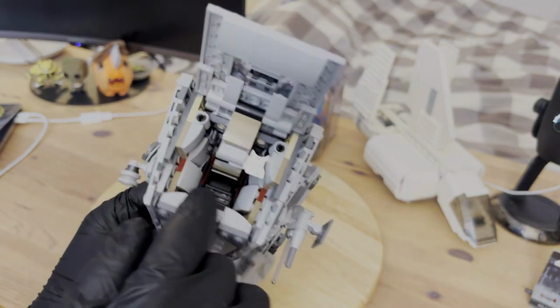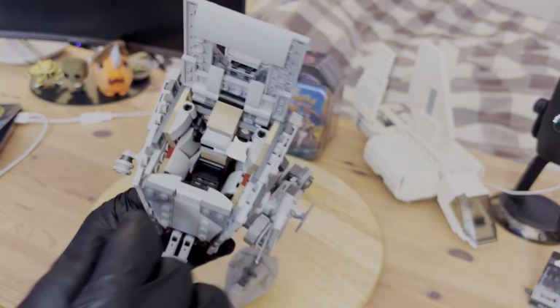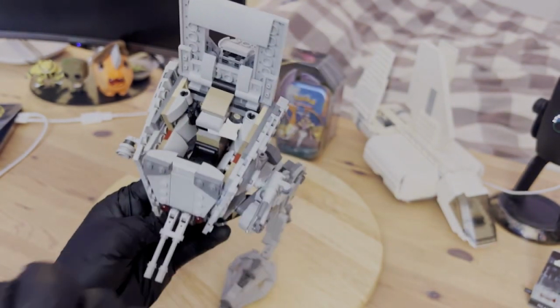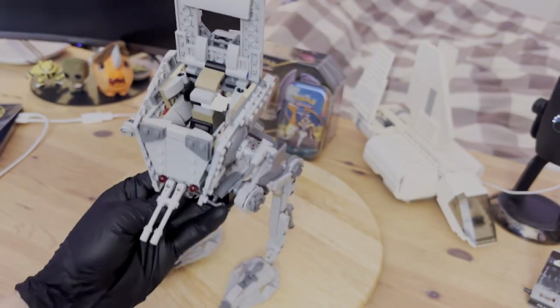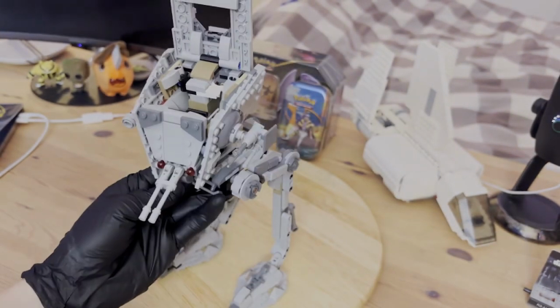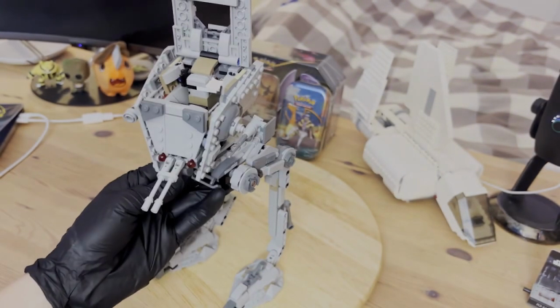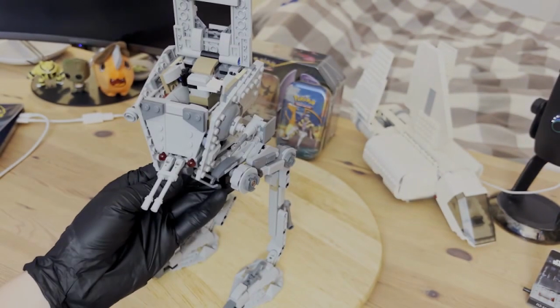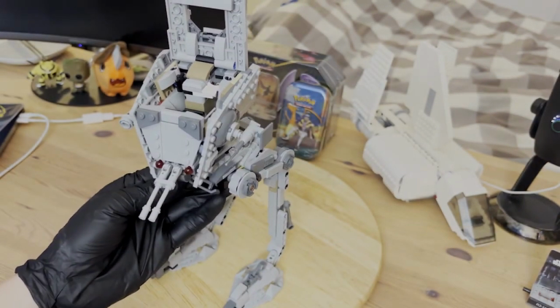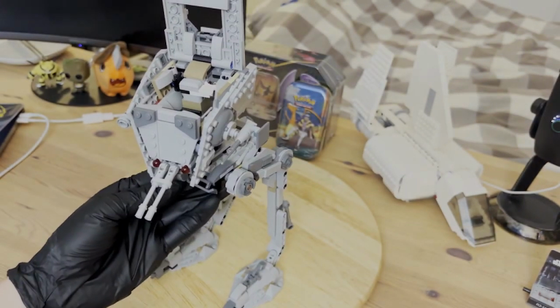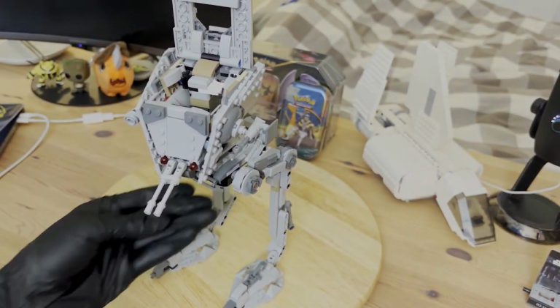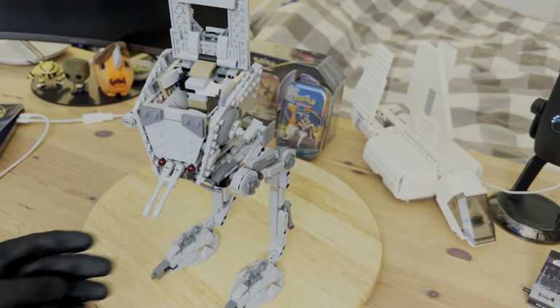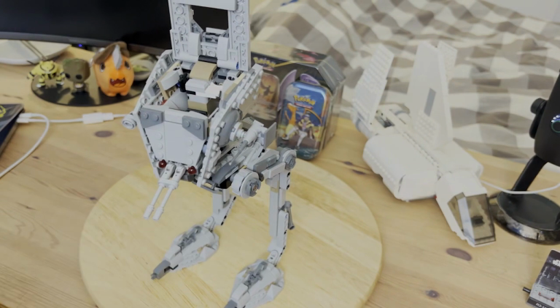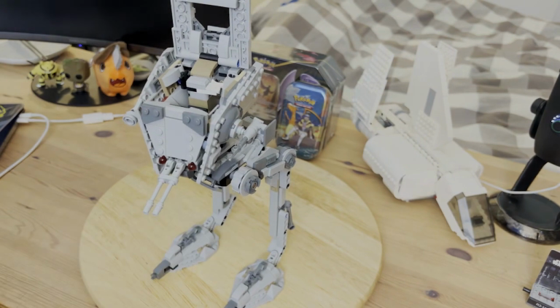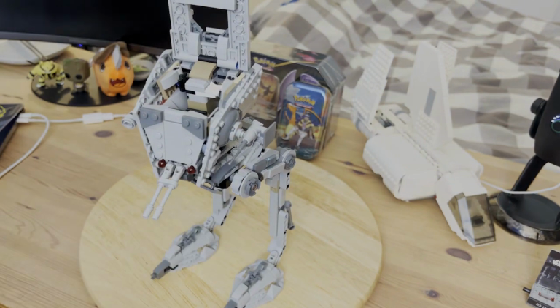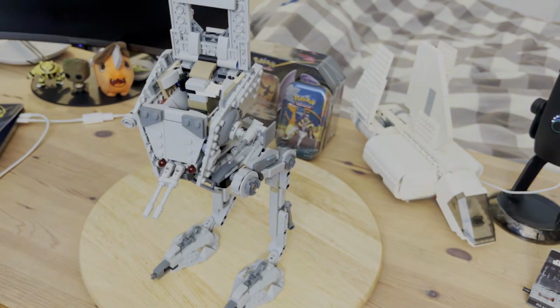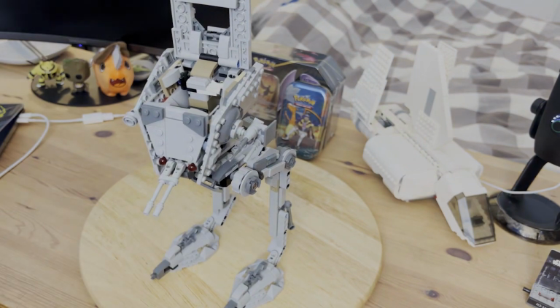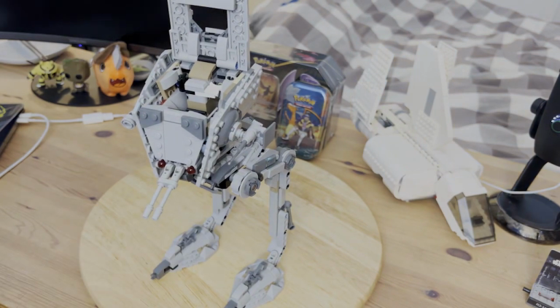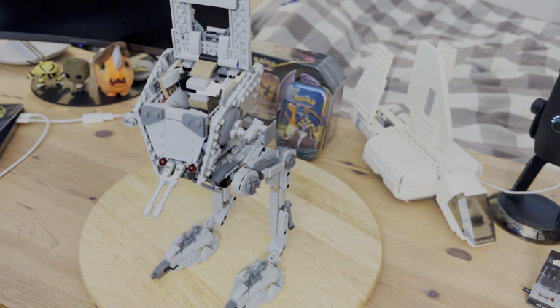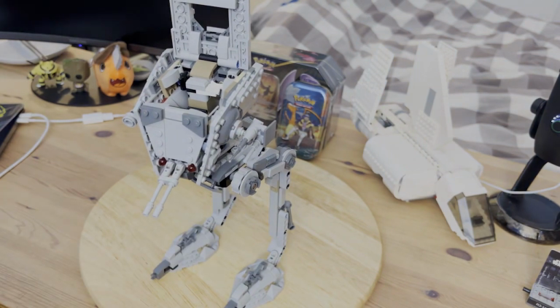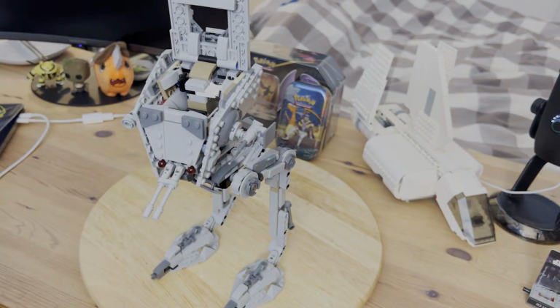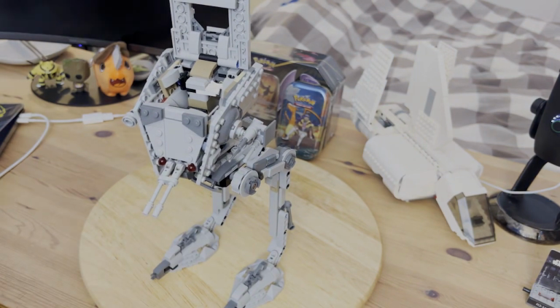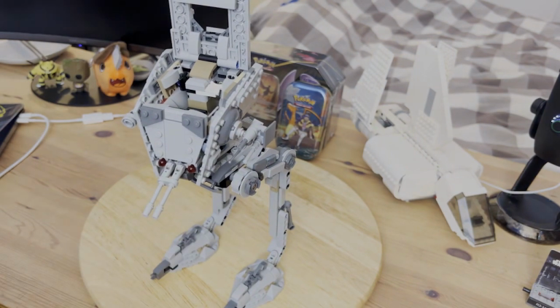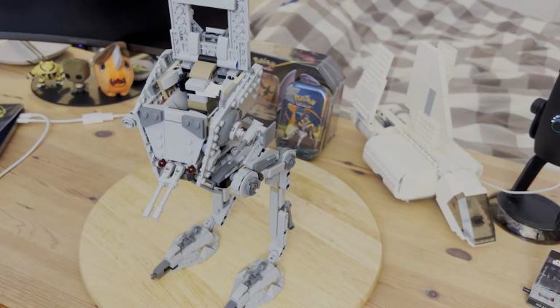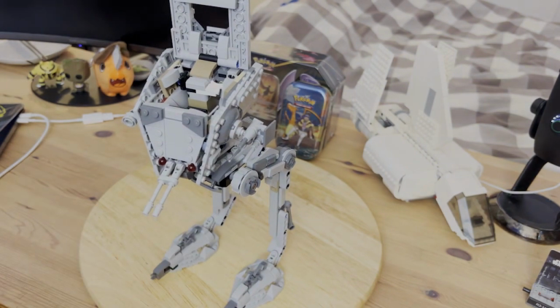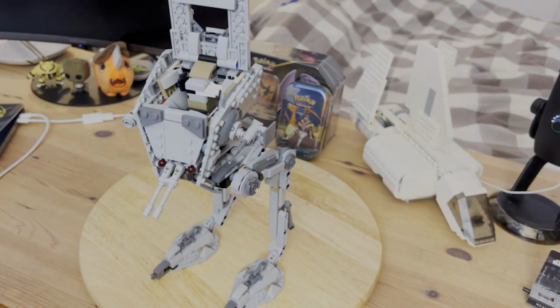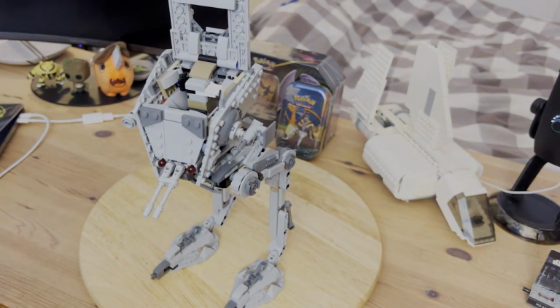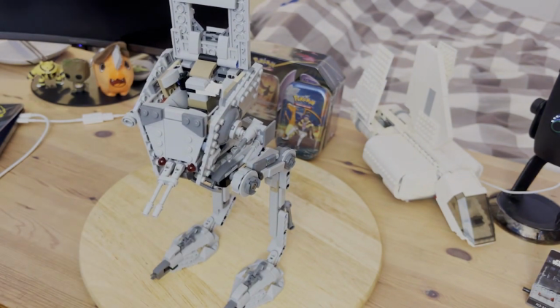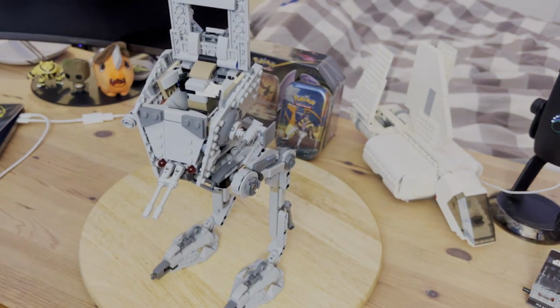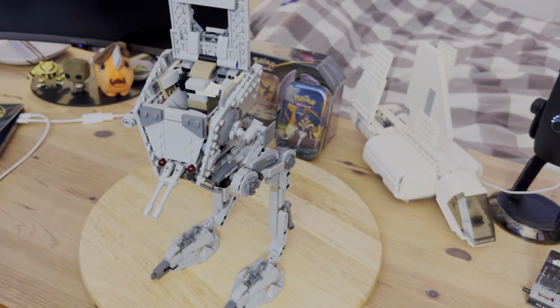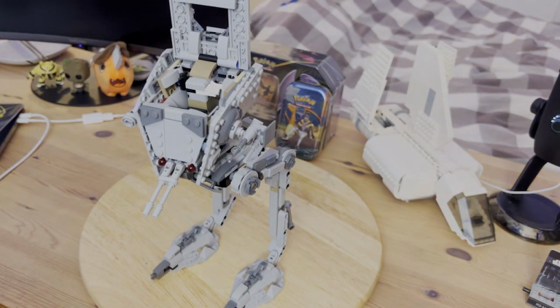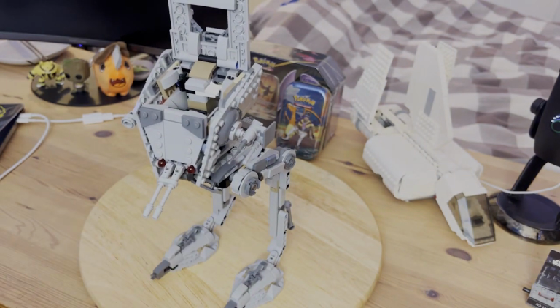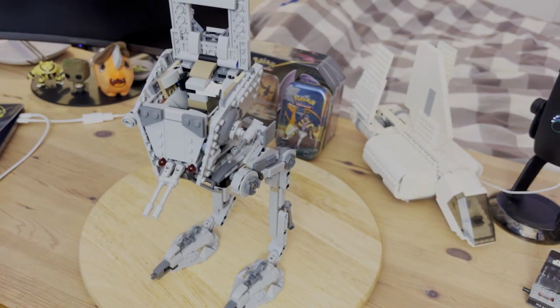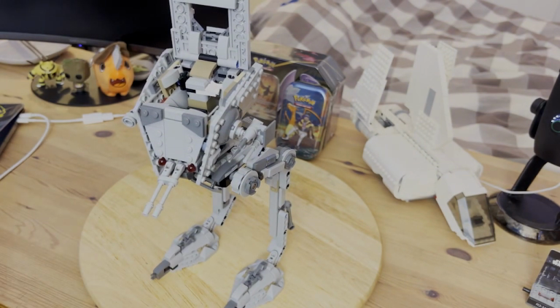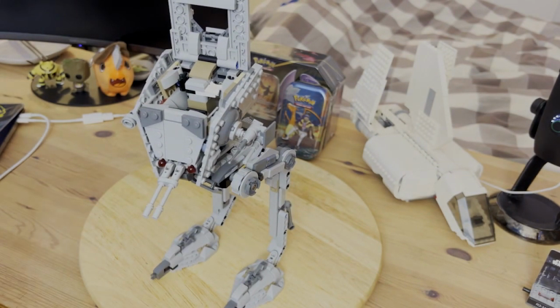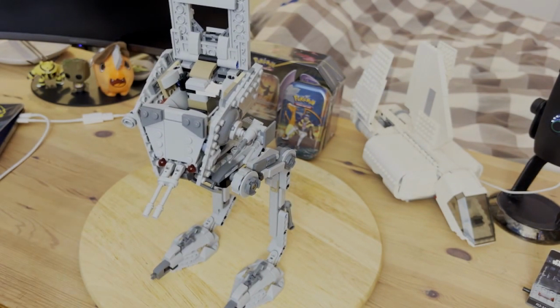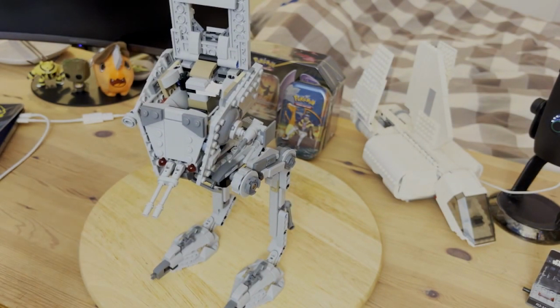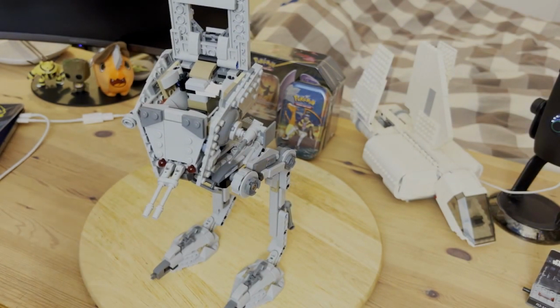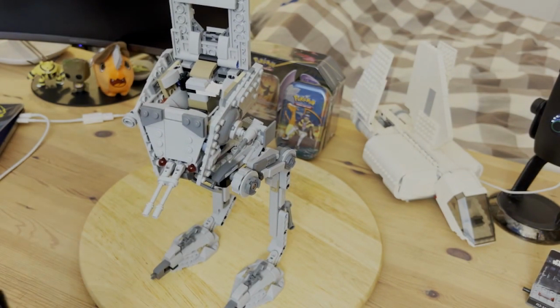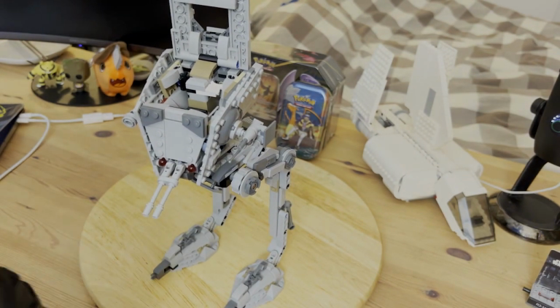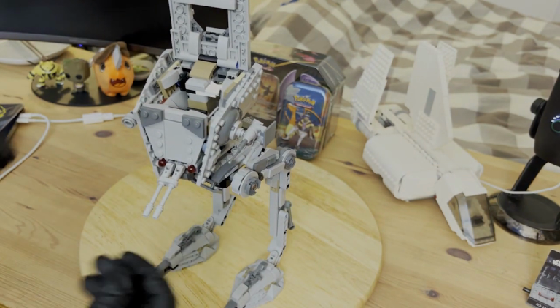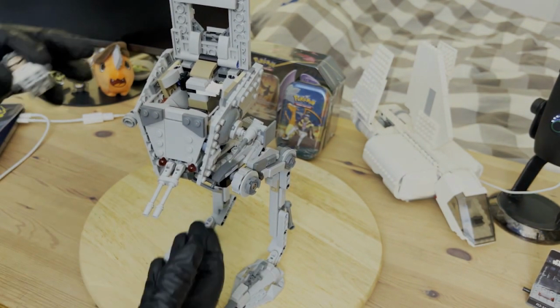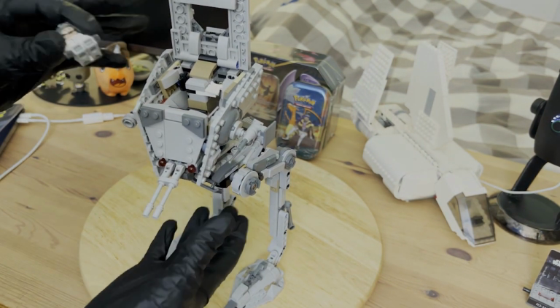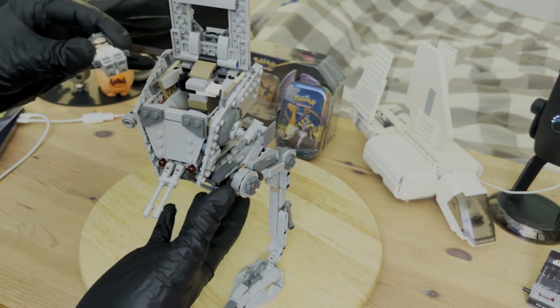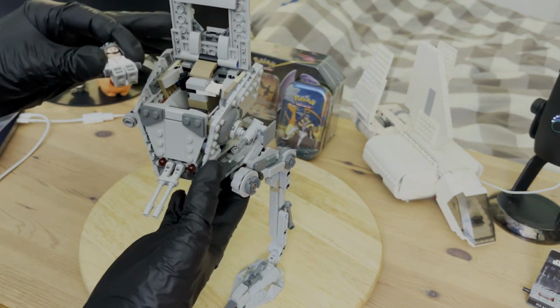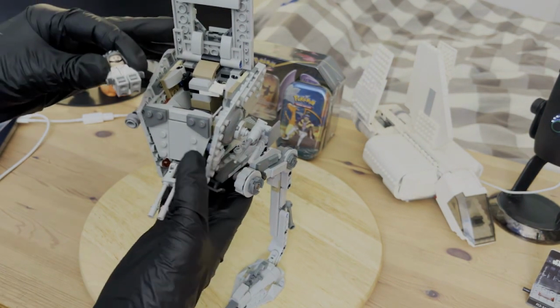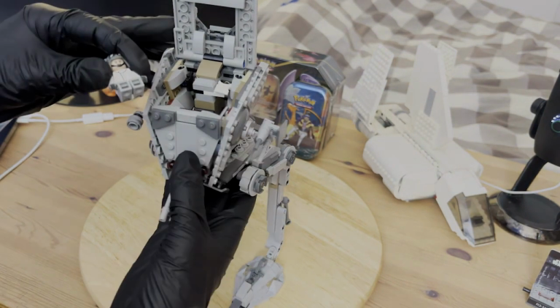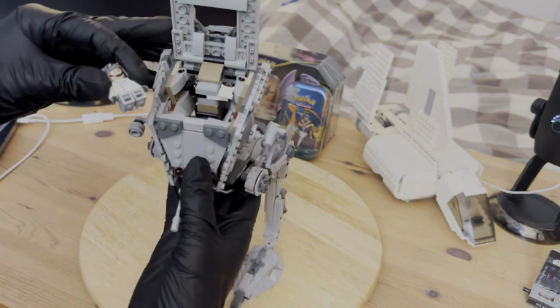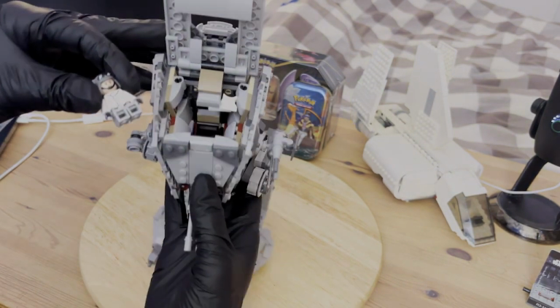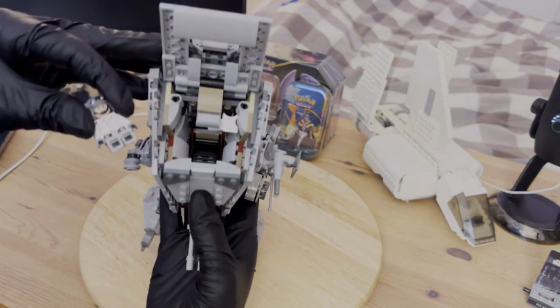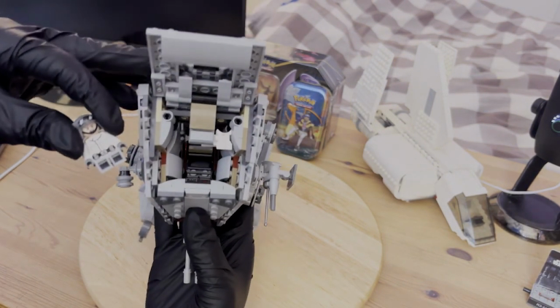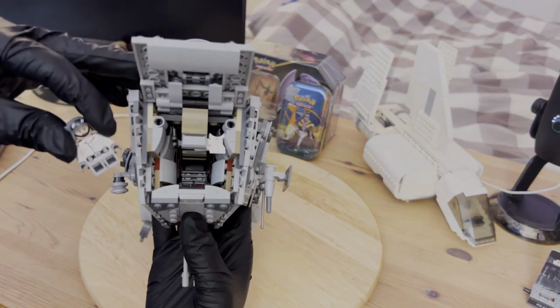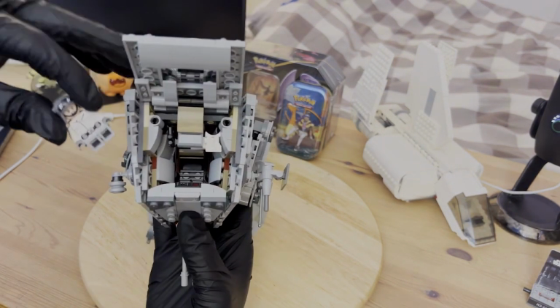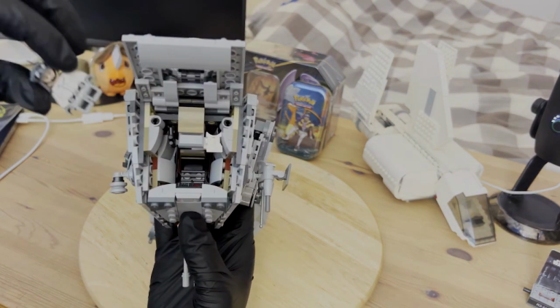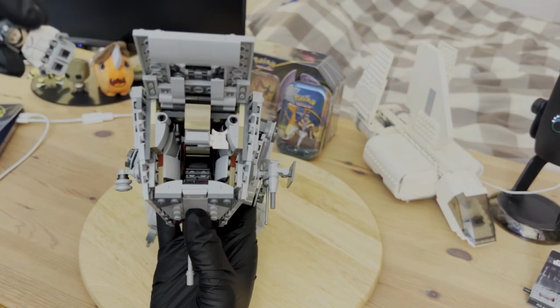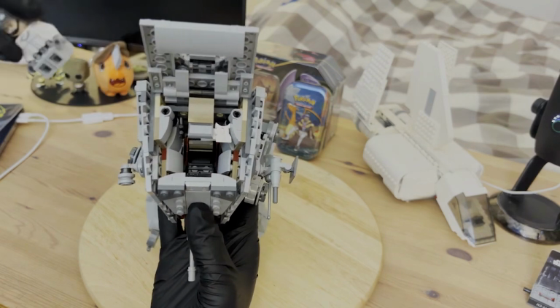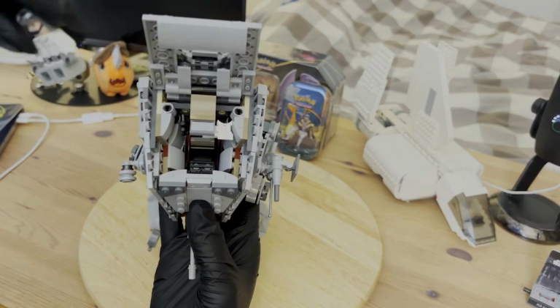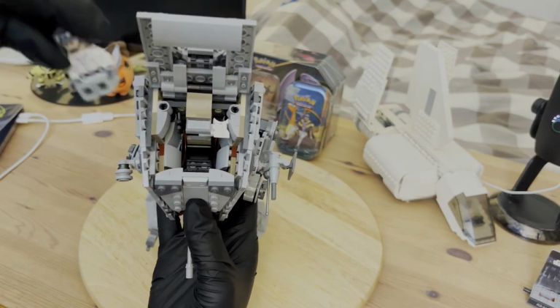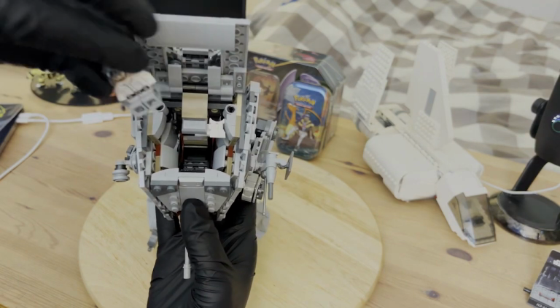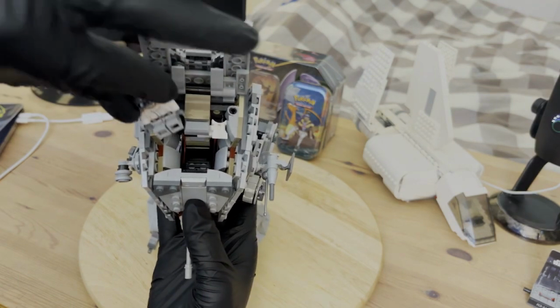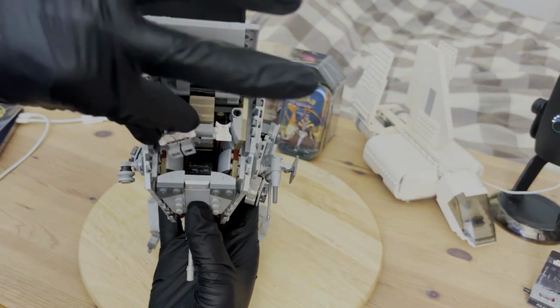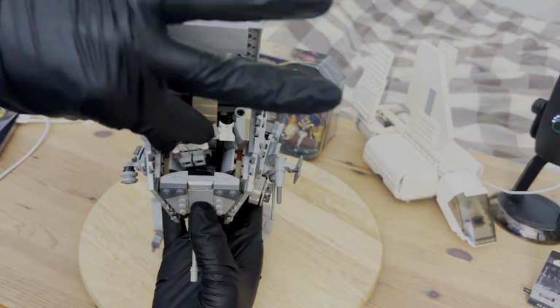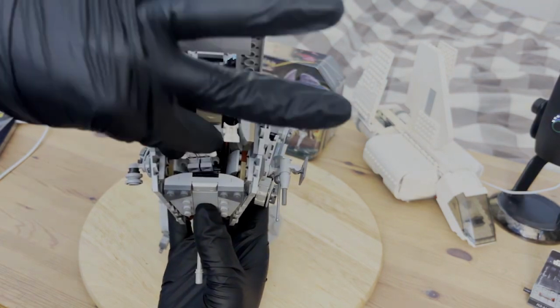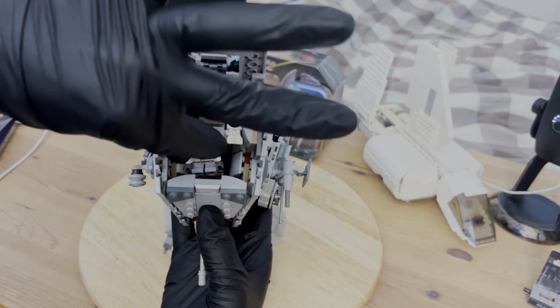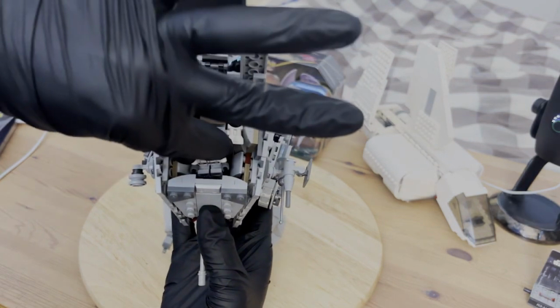As you can see, you can fit one minifigure inside with extra storage space for a pair of binoculars and a blaster.